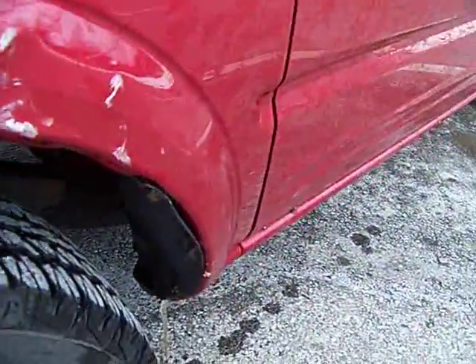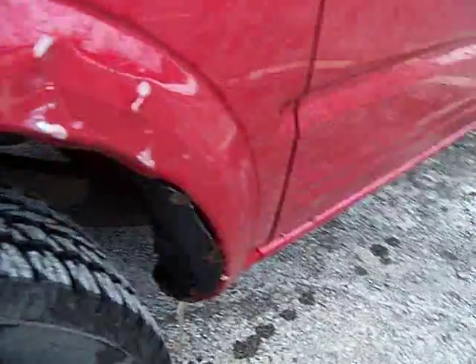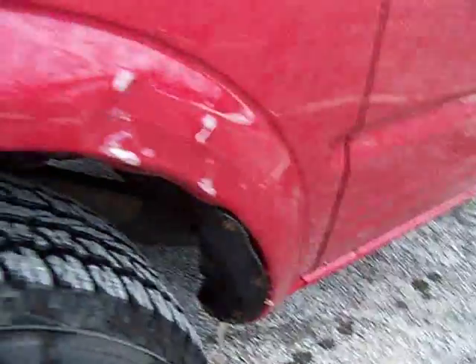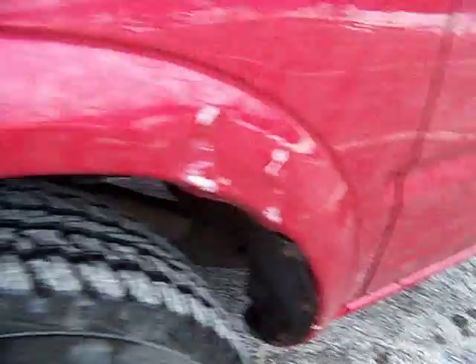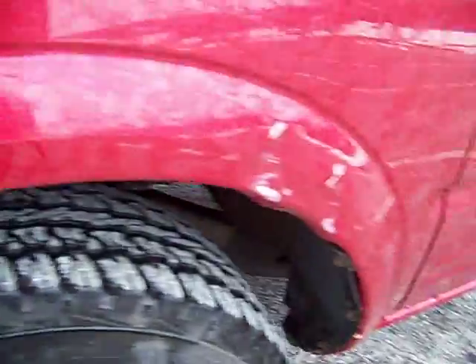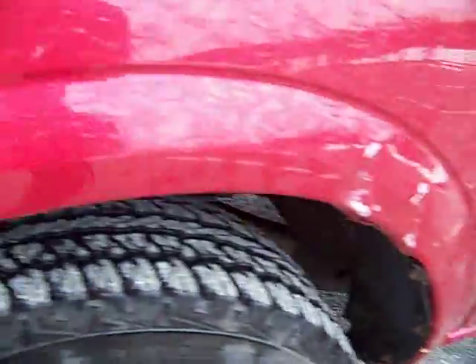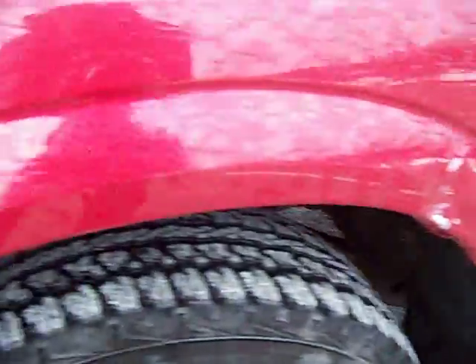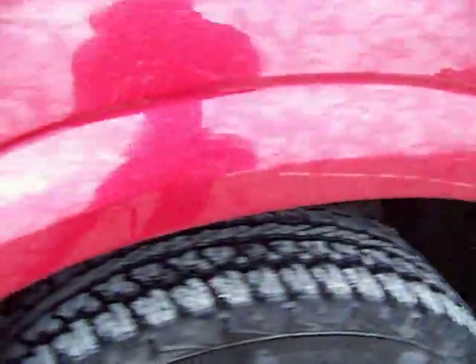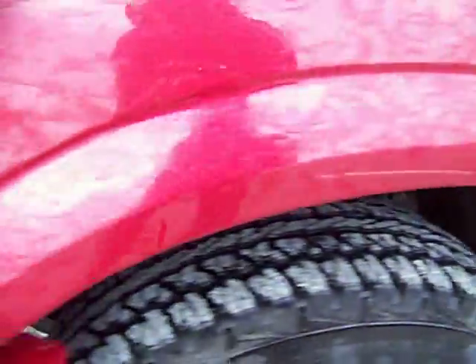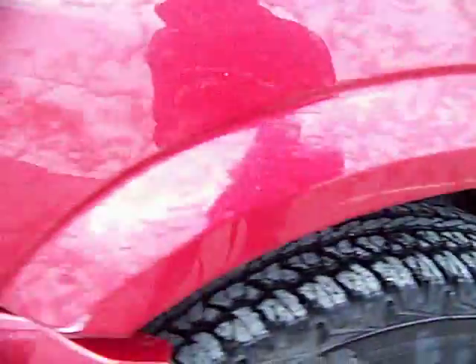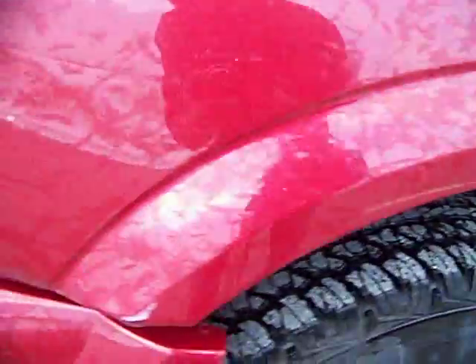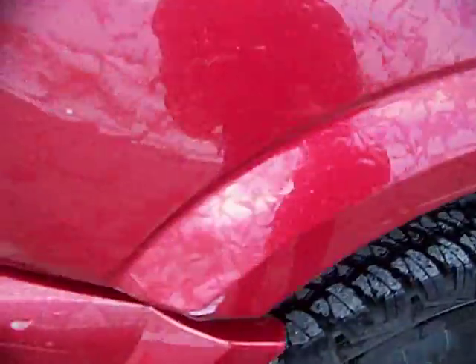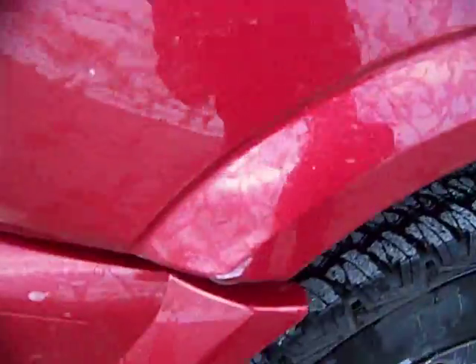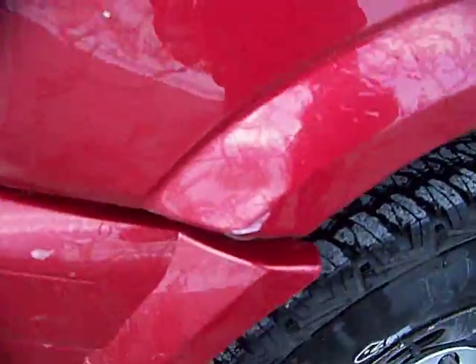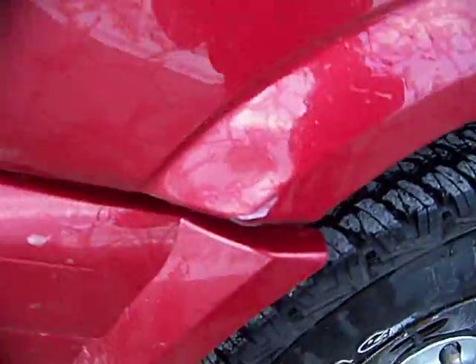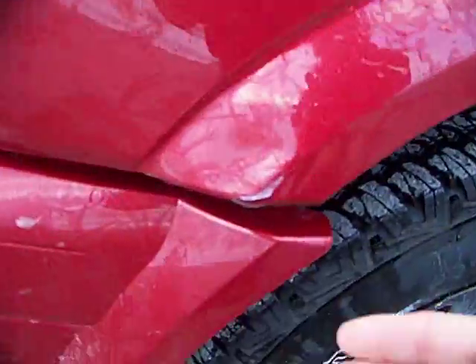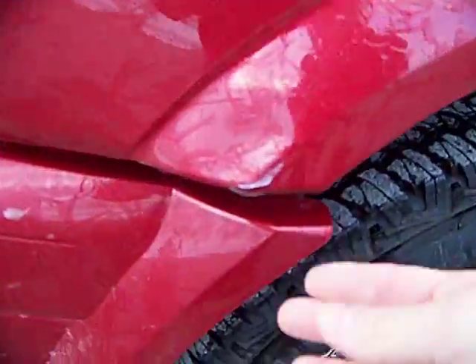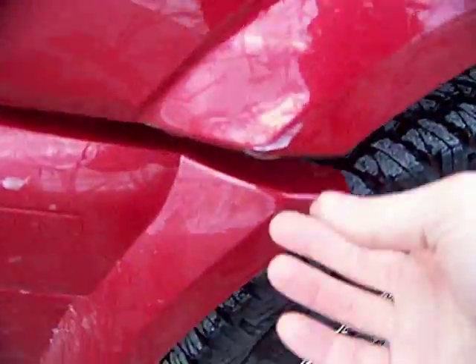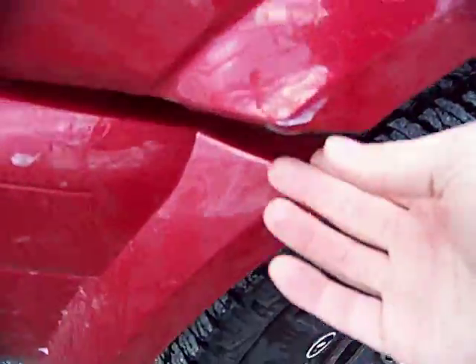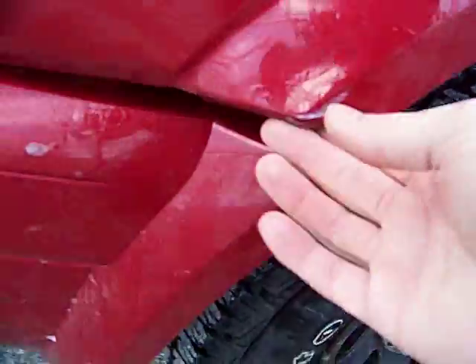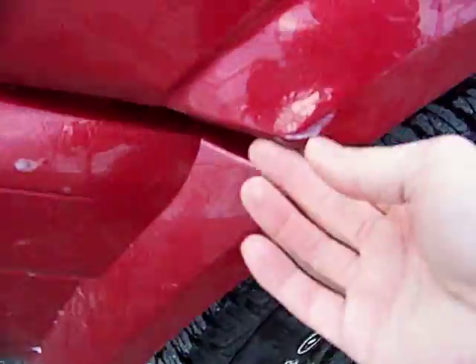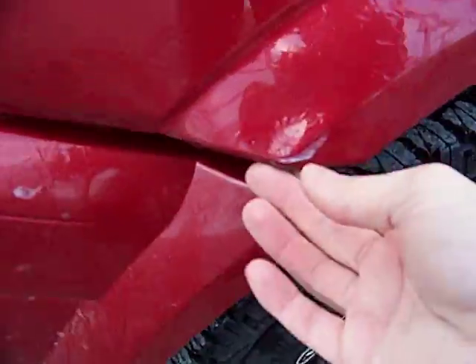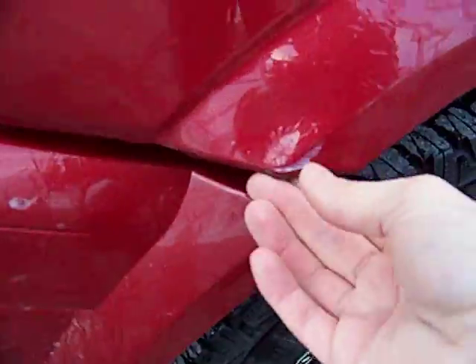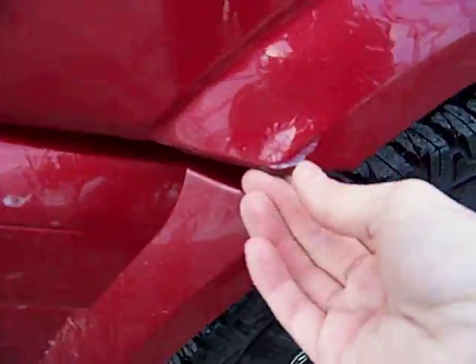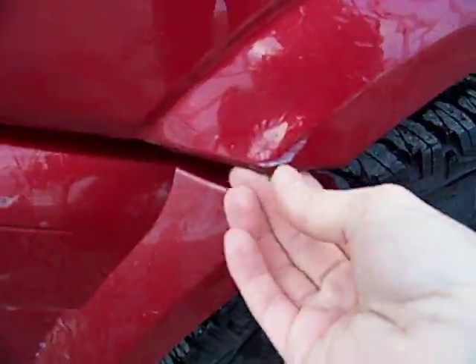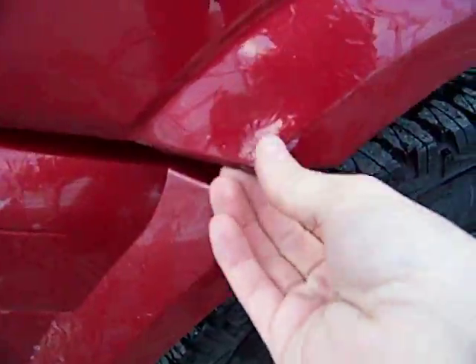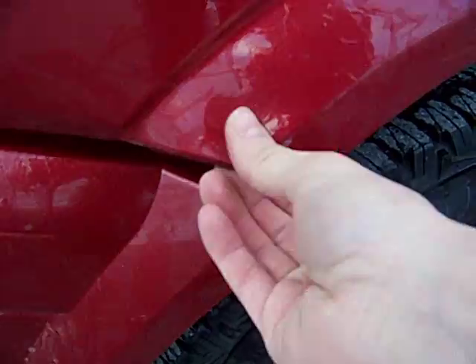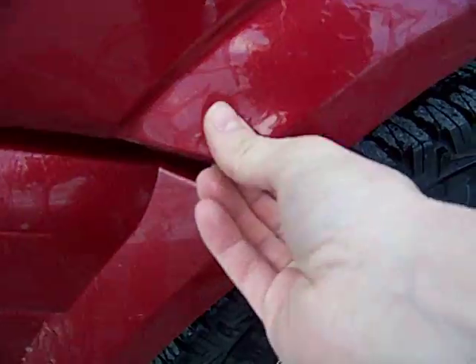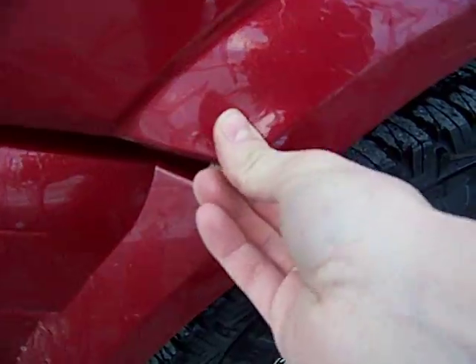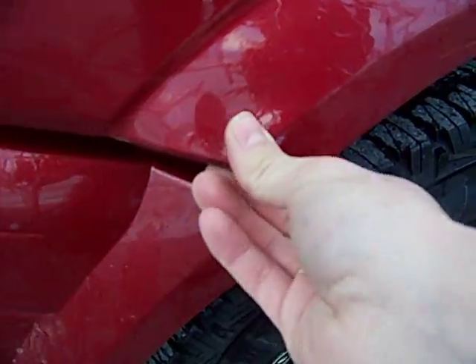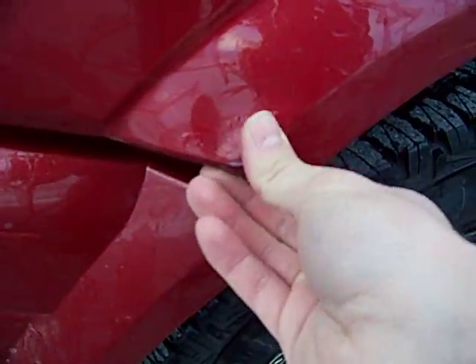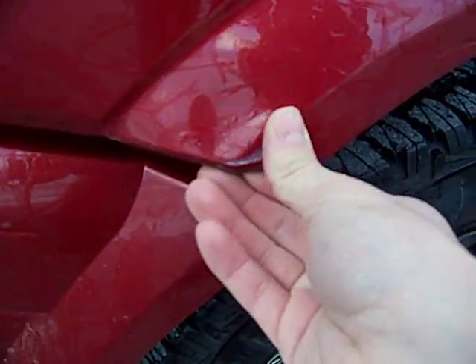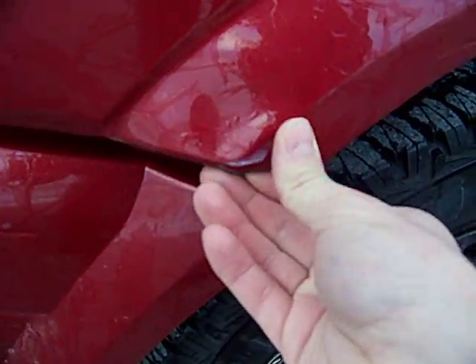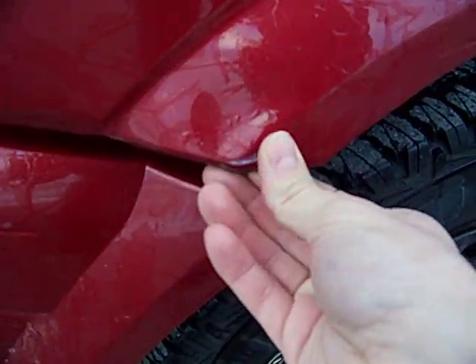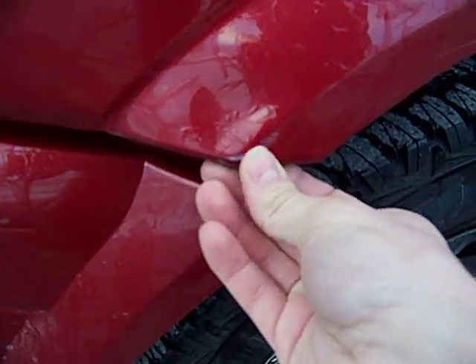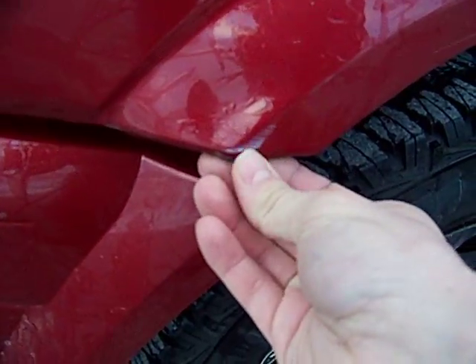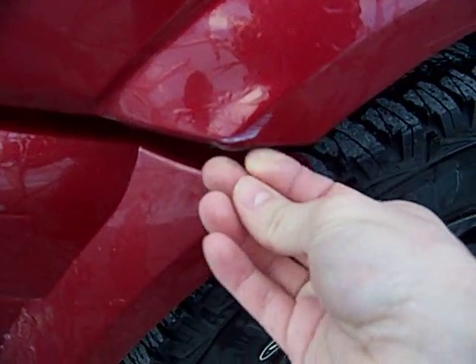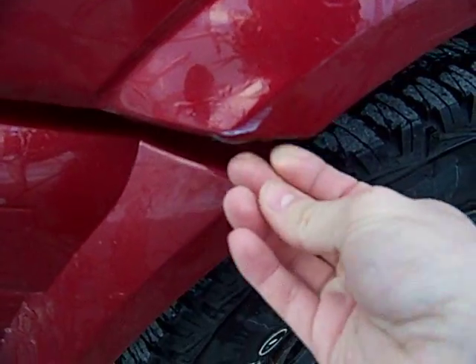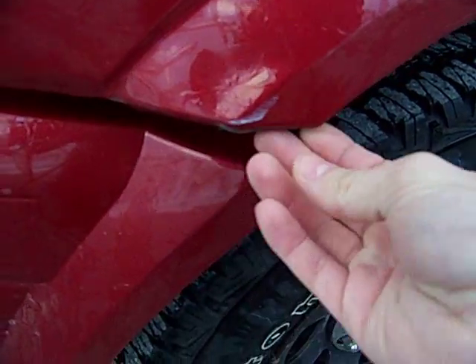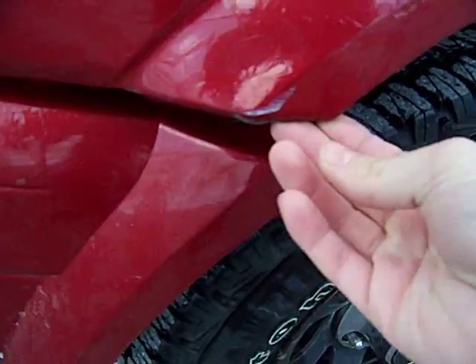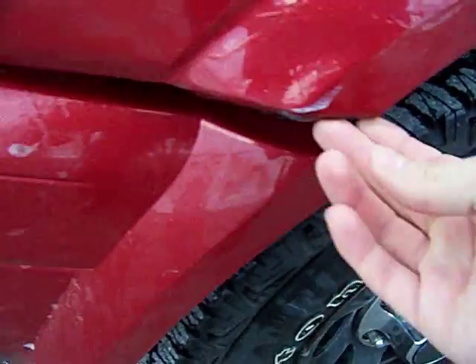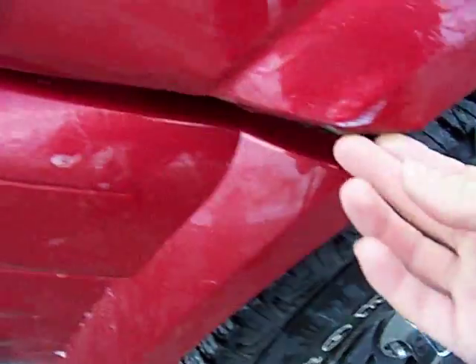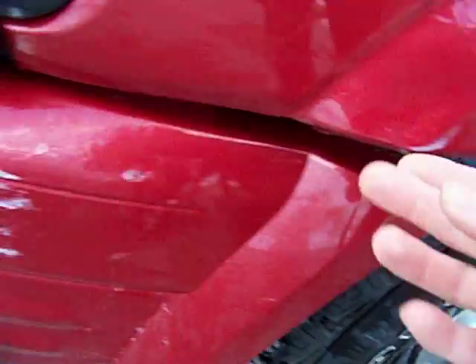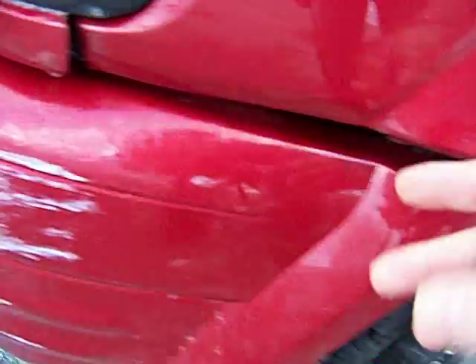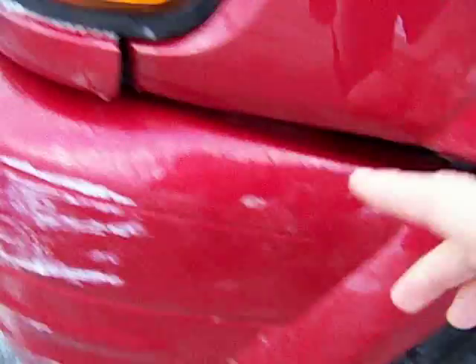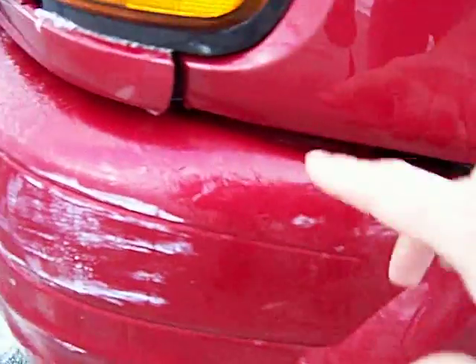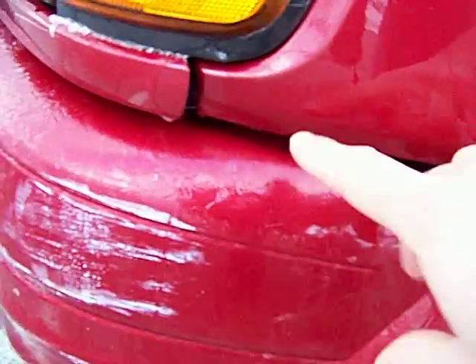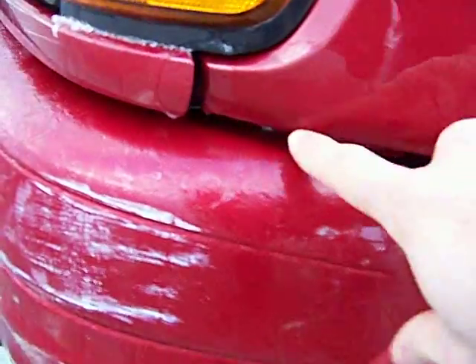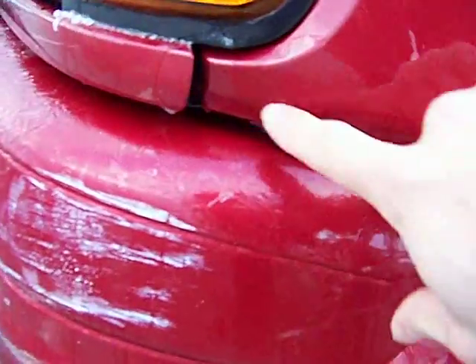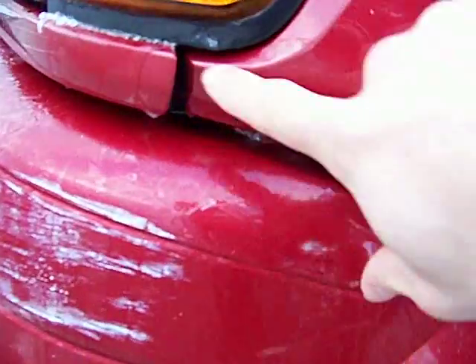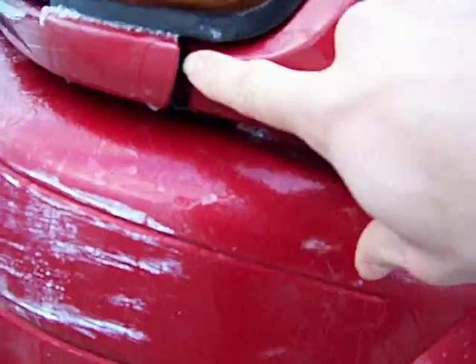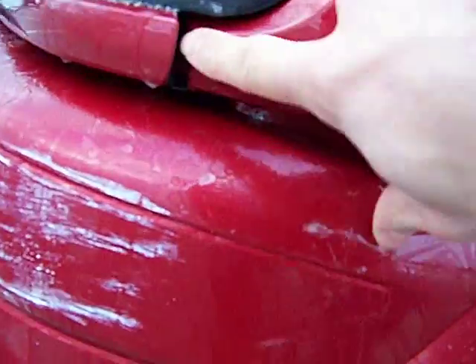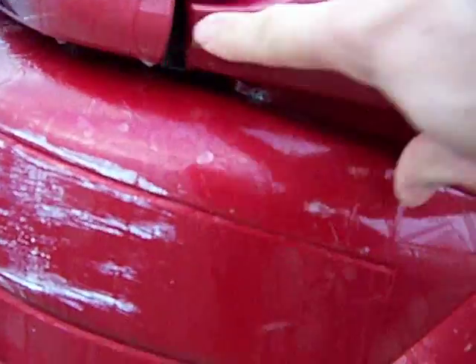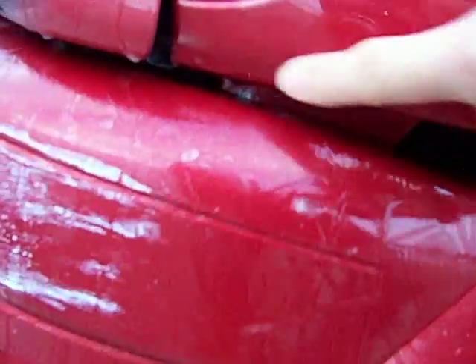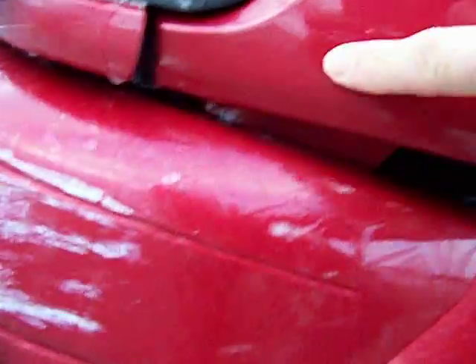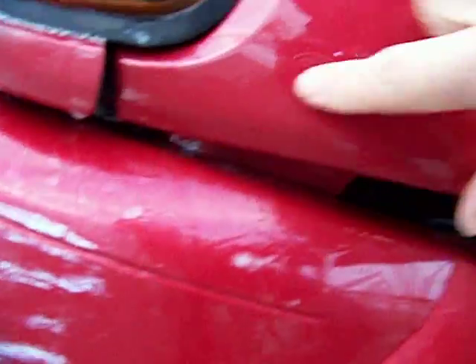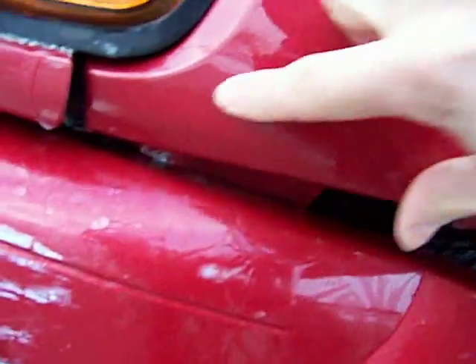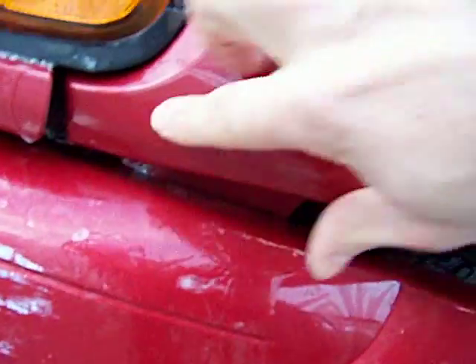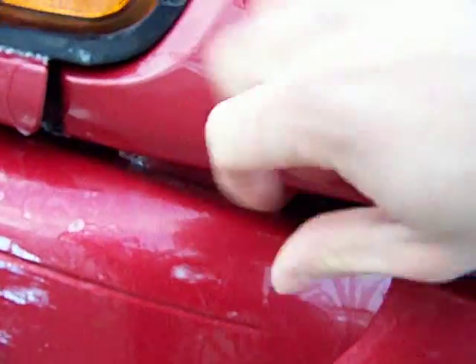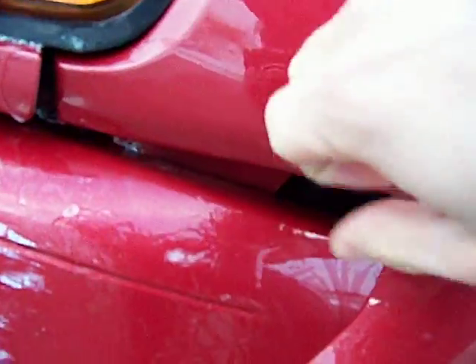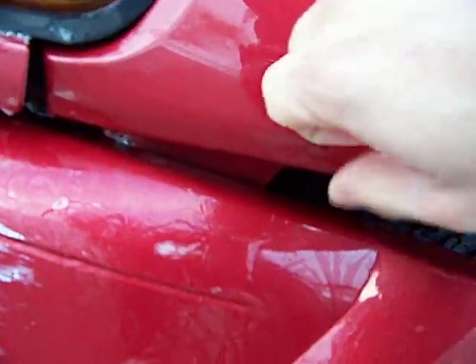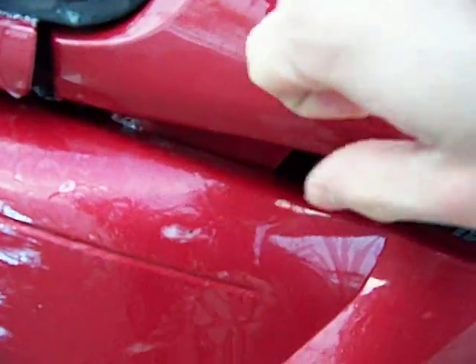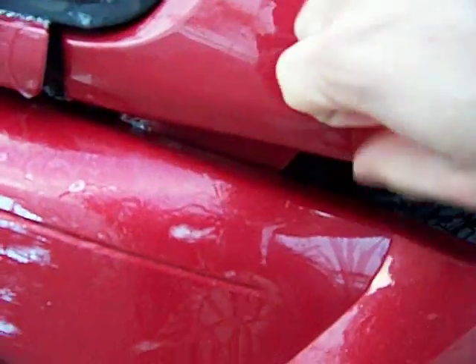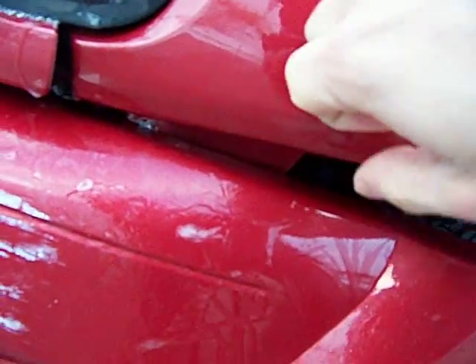Moving up, there's another dent hit right here, as you can see. It also pushed the bodywork back here — this is metal.